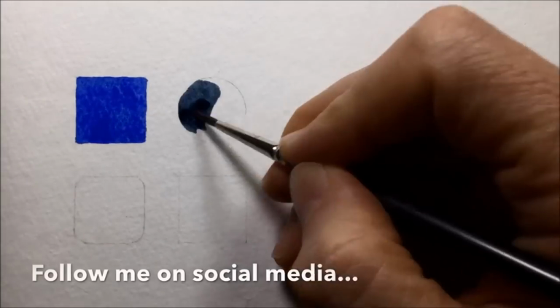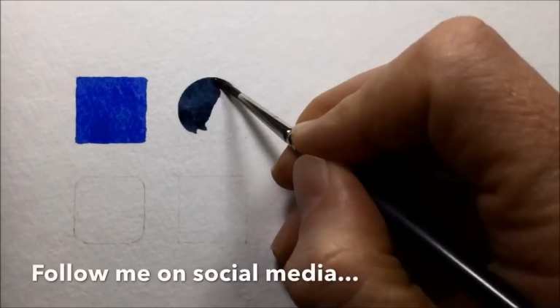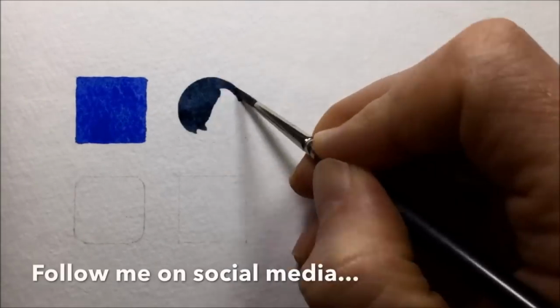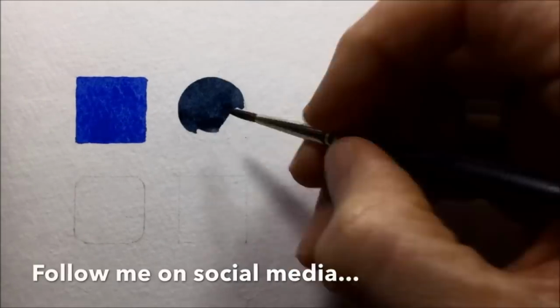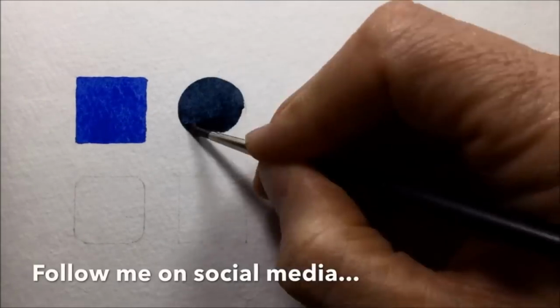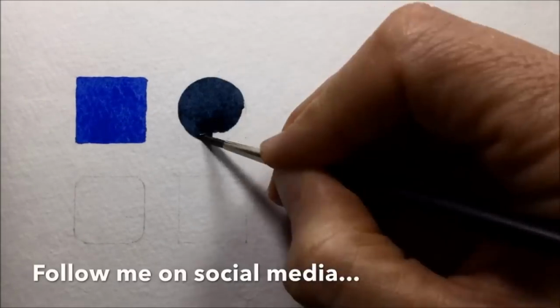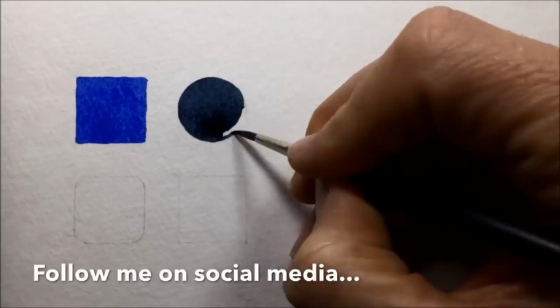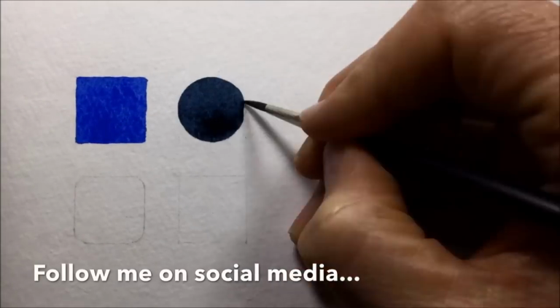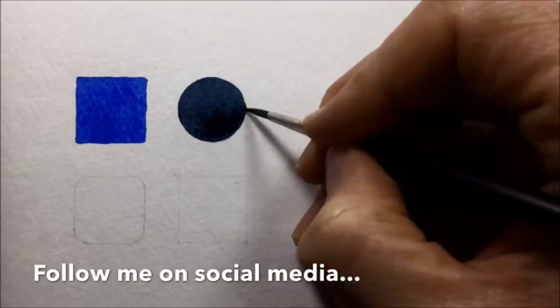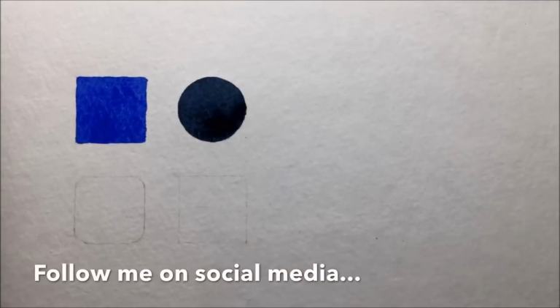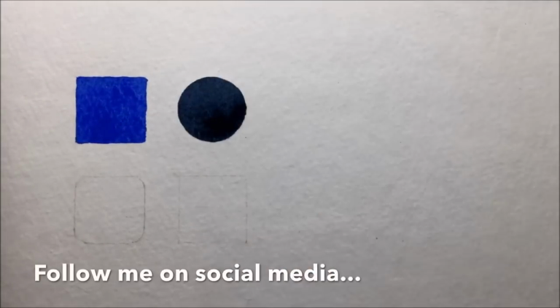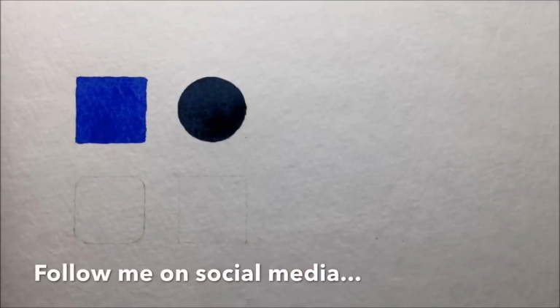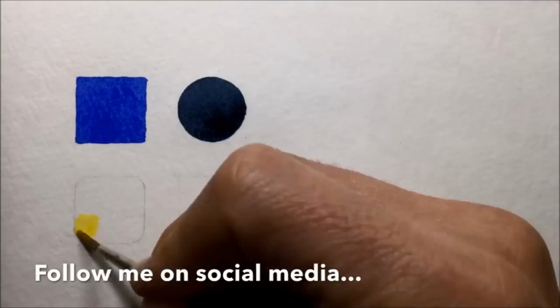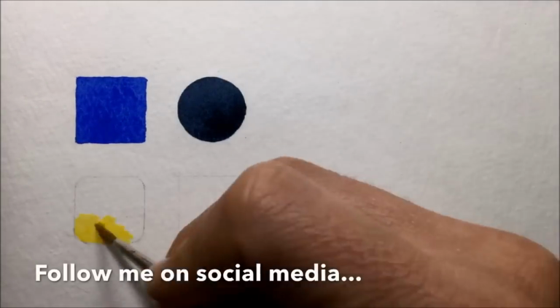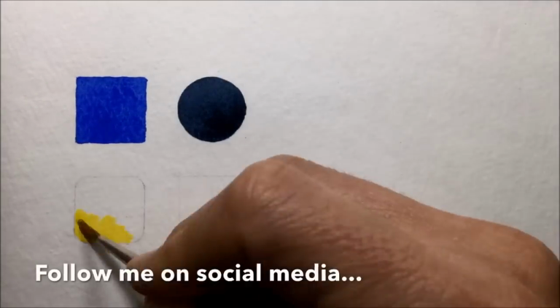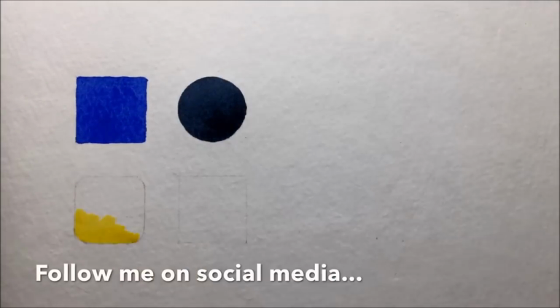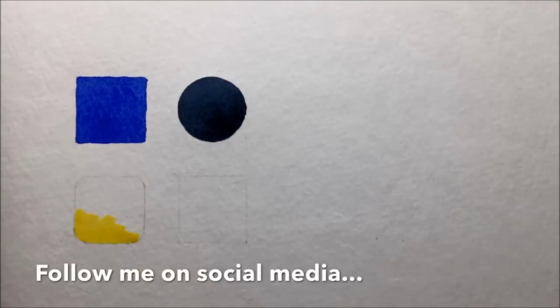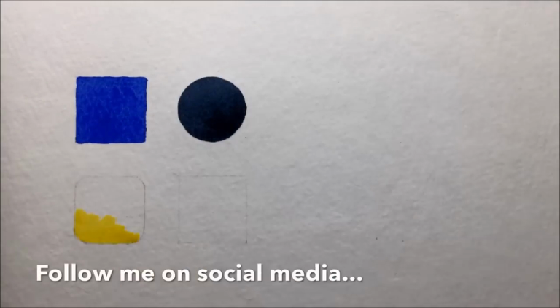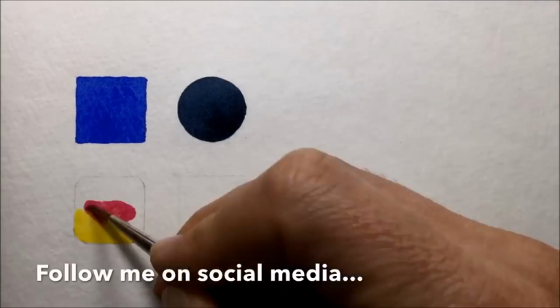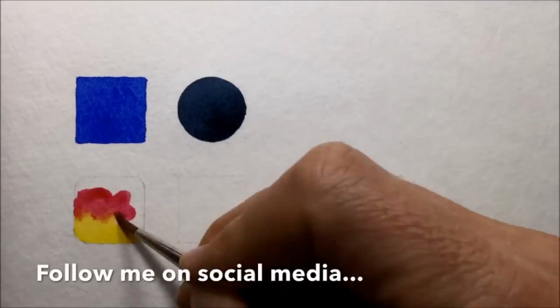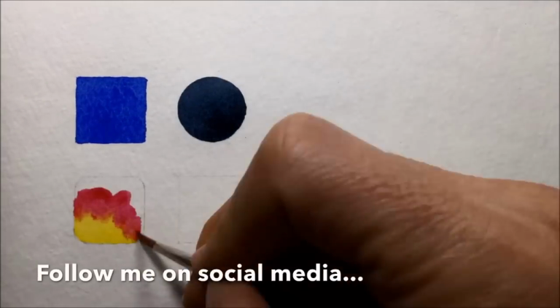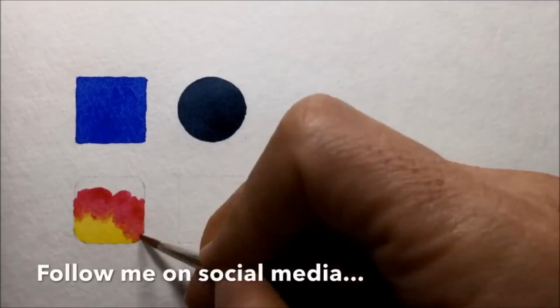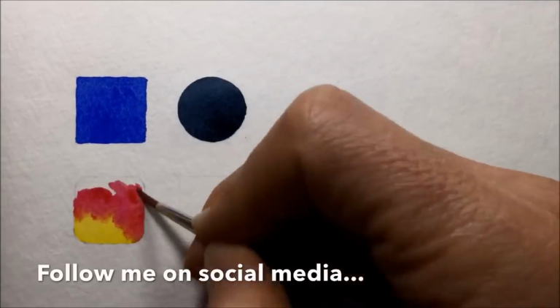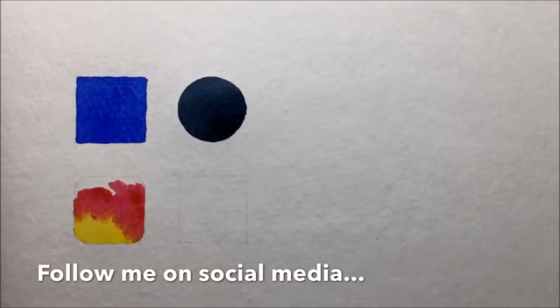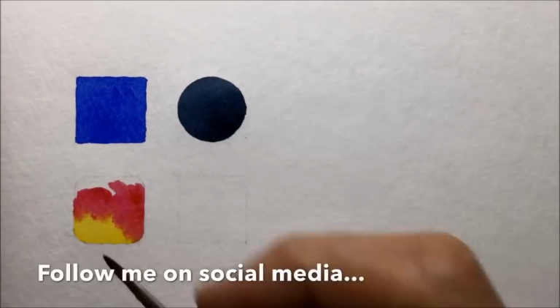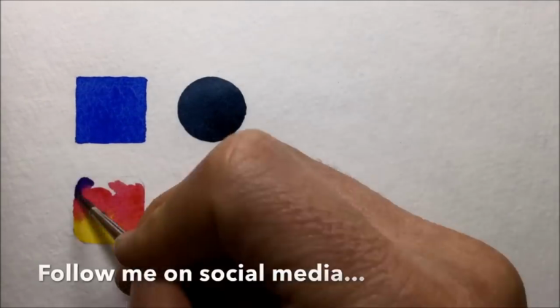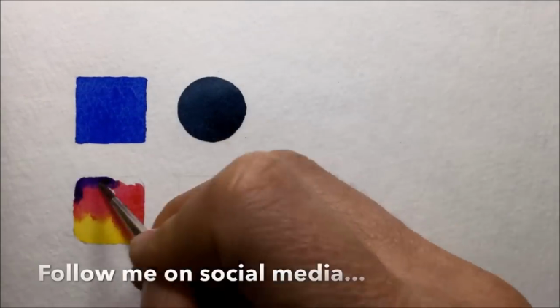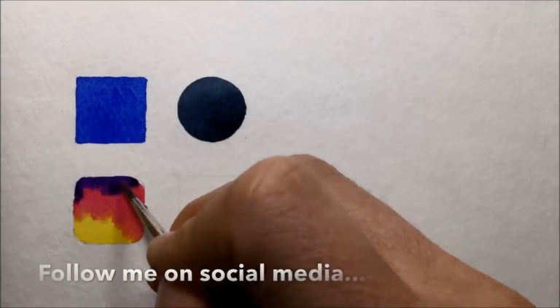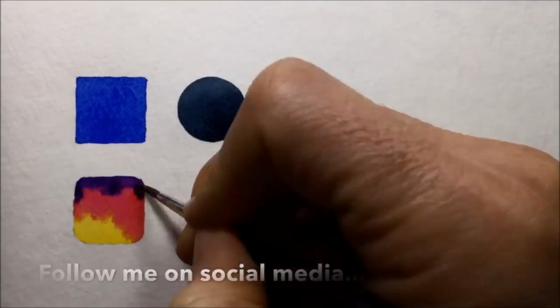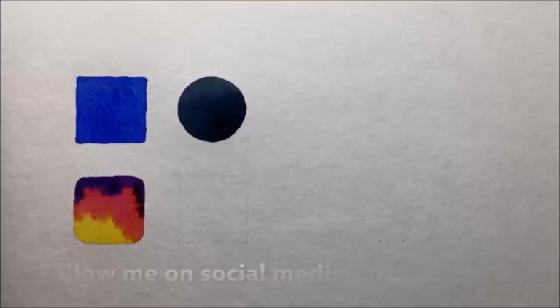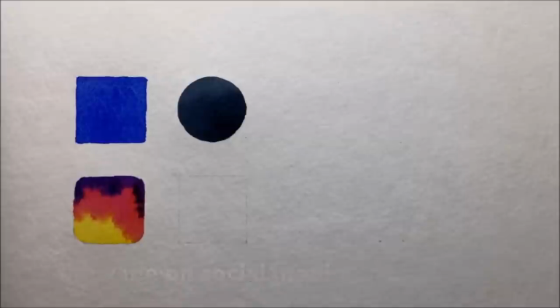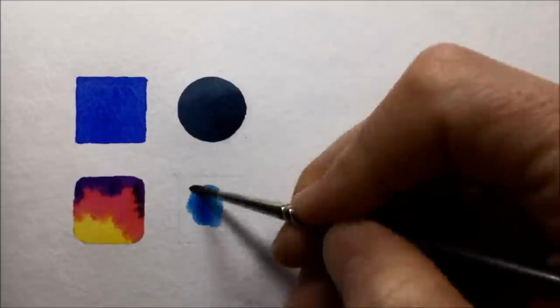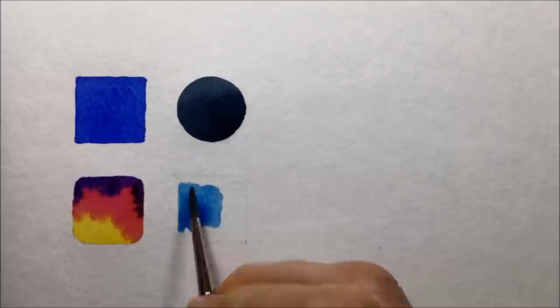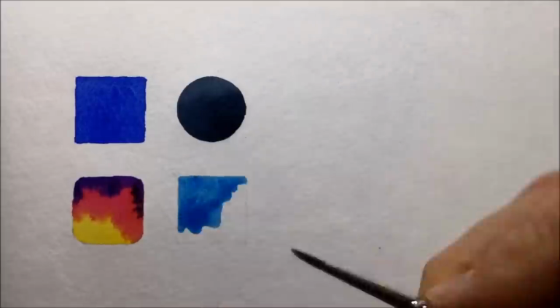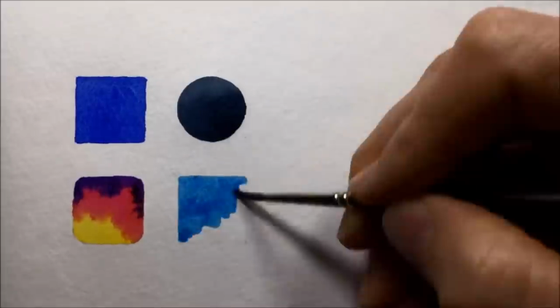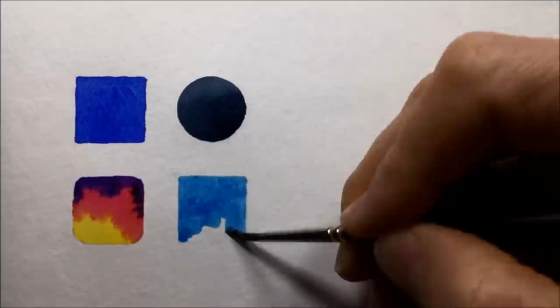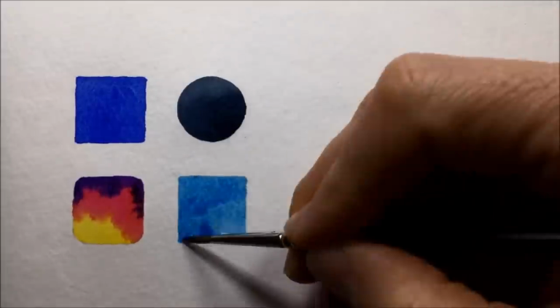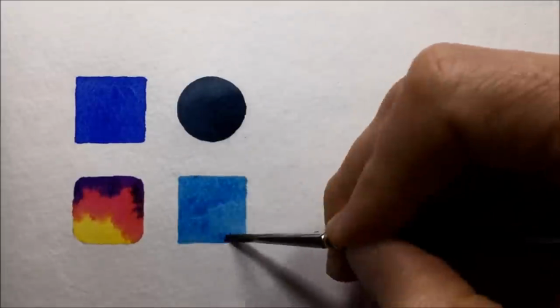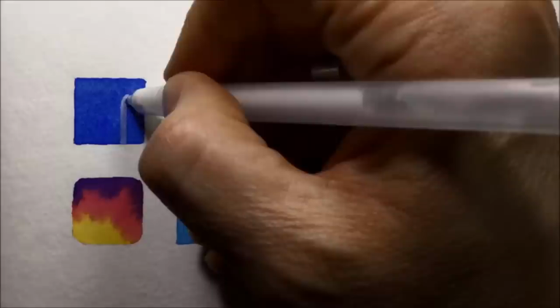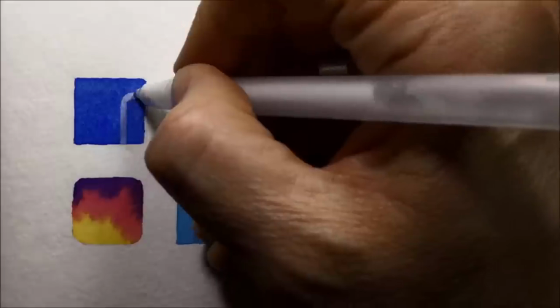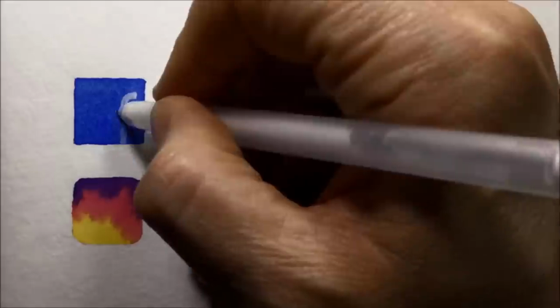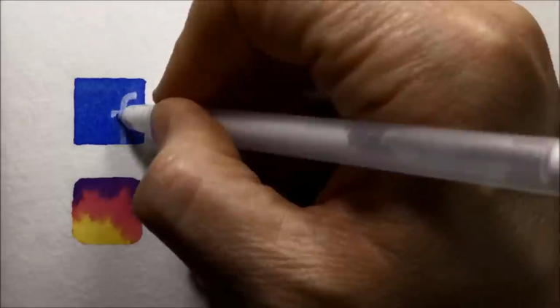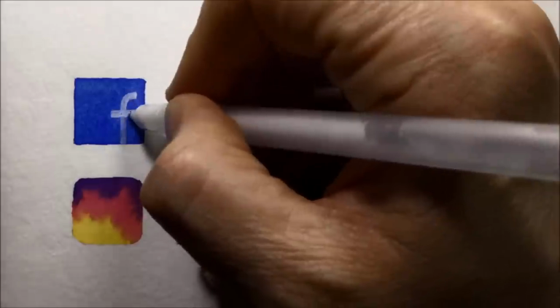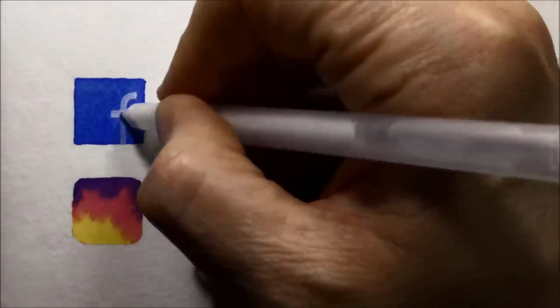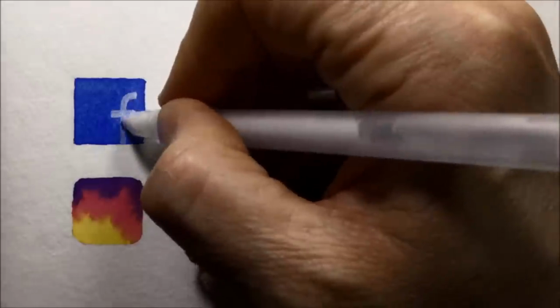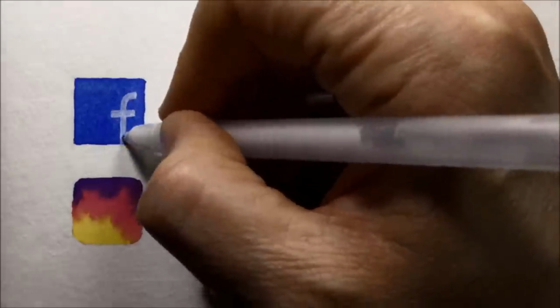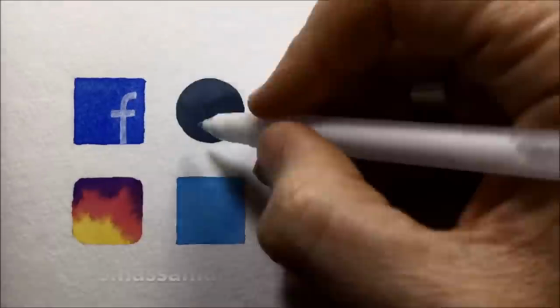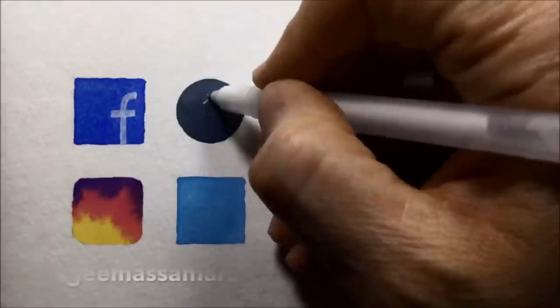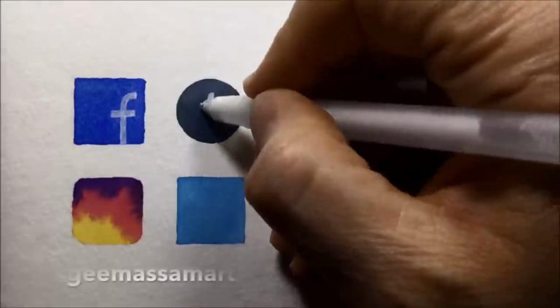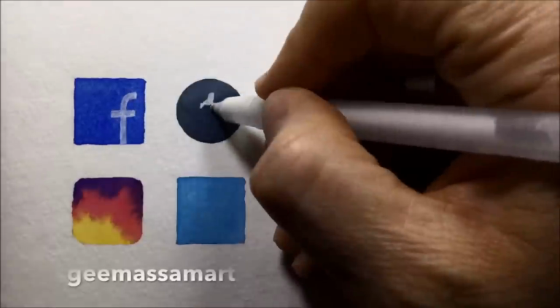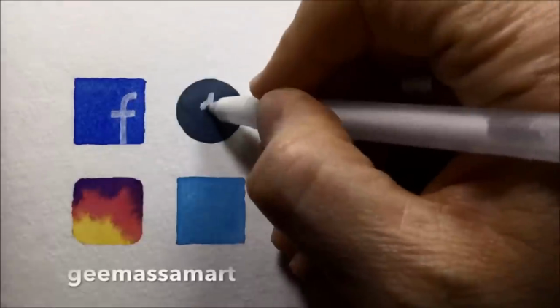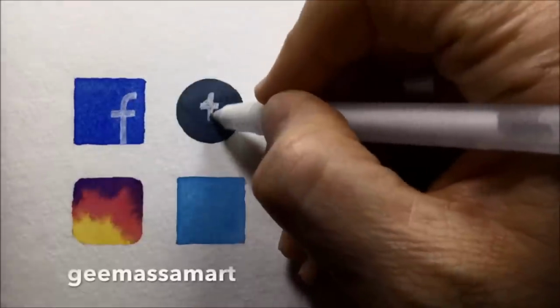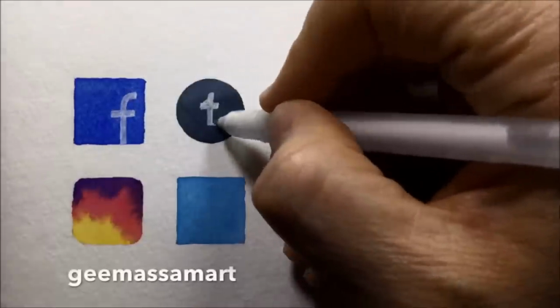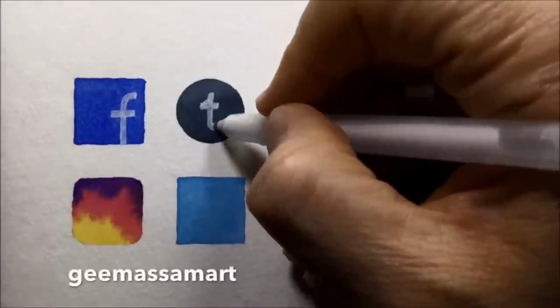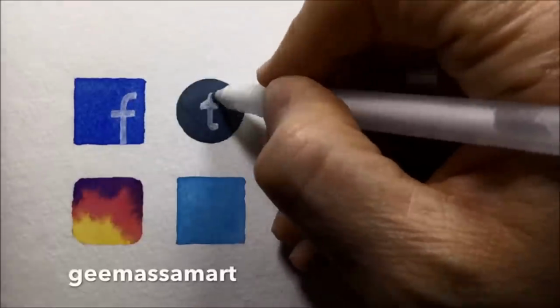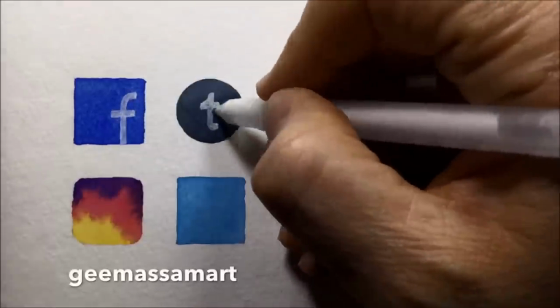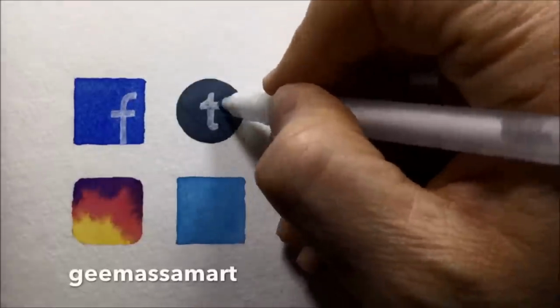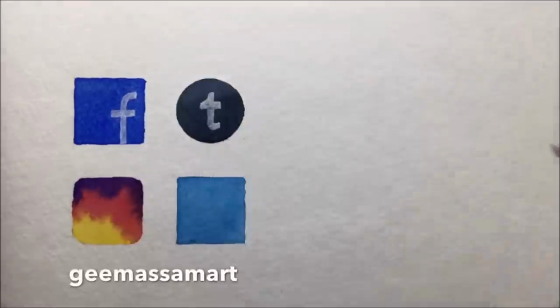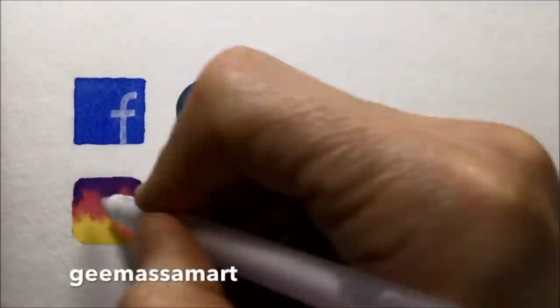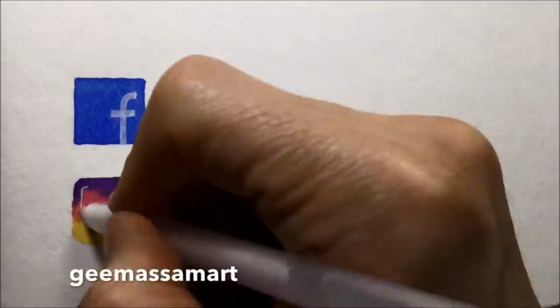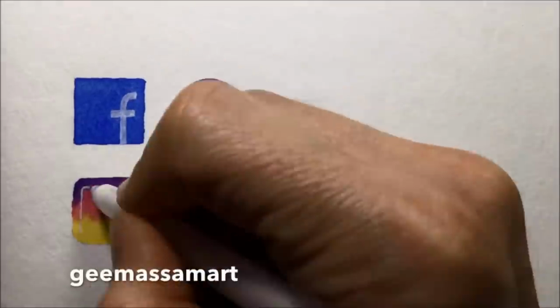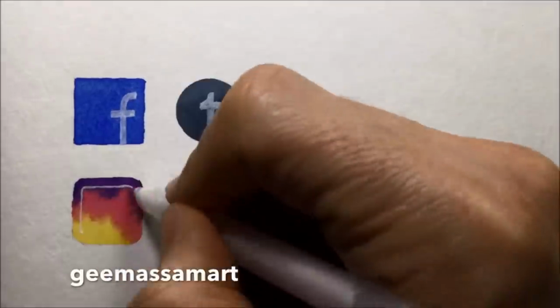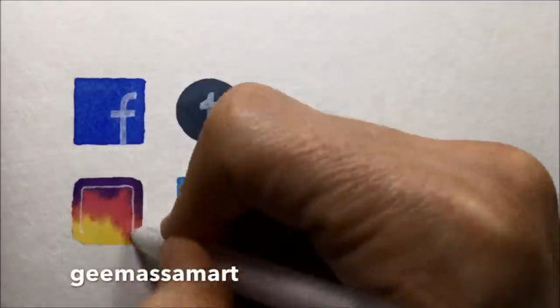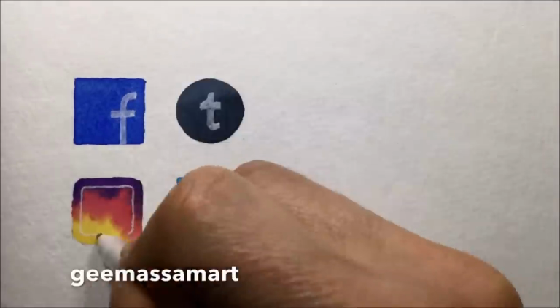Don't forget to subscribe, like, and share, and please follow me on the main social media channels under the handle gmassamart. Thanks very much for watching.